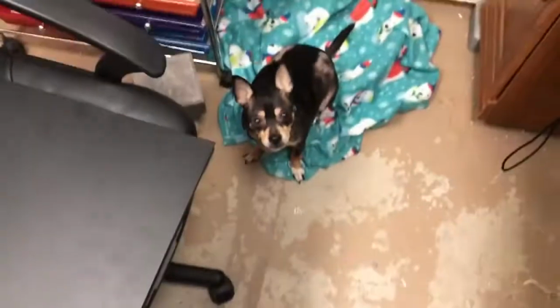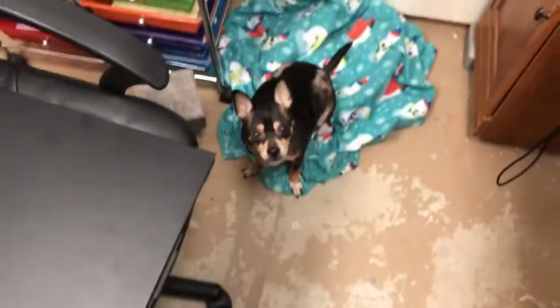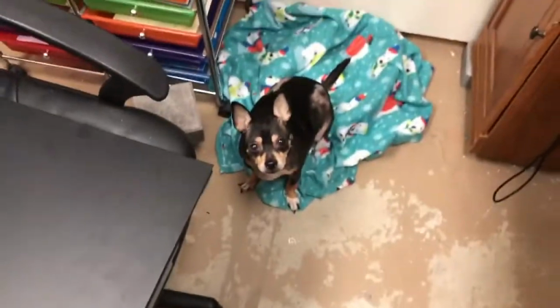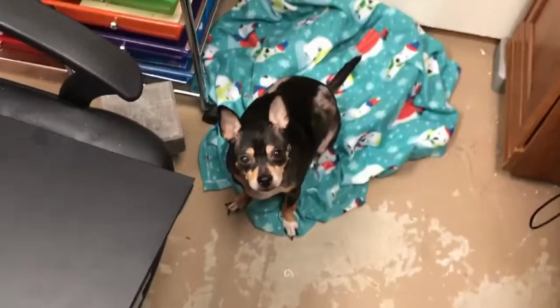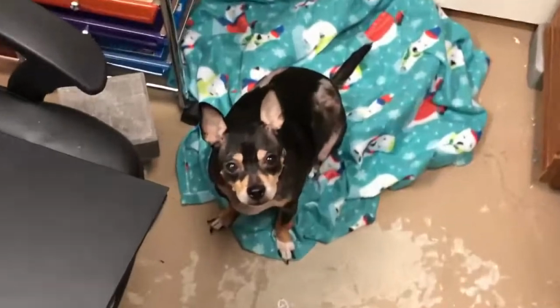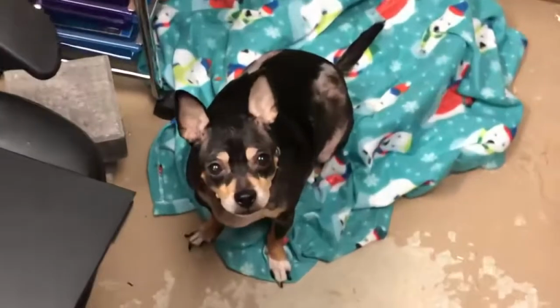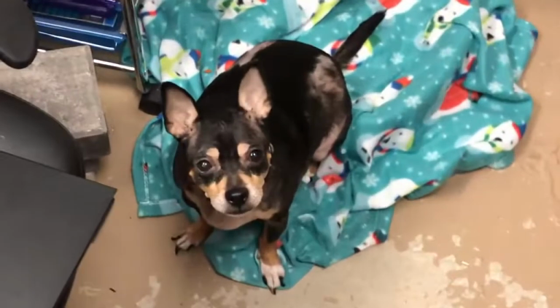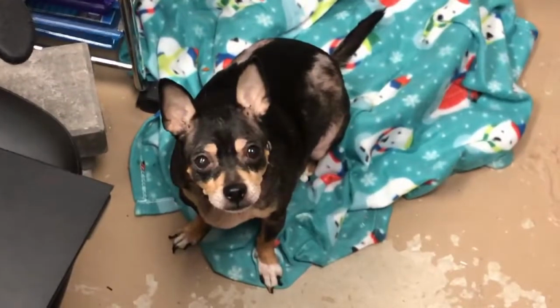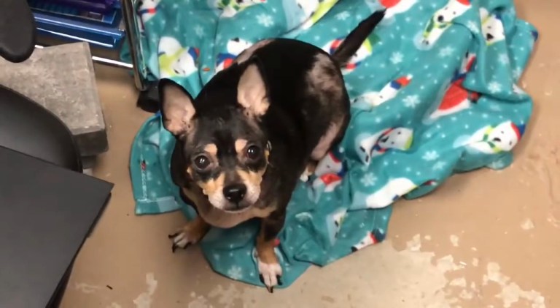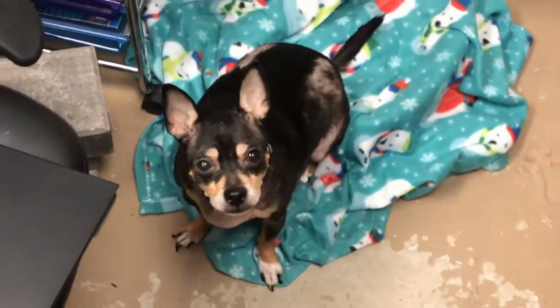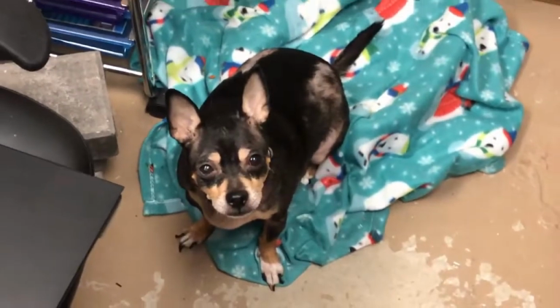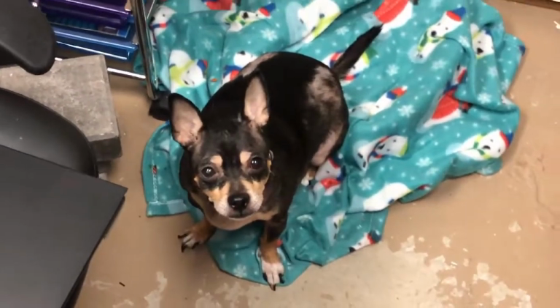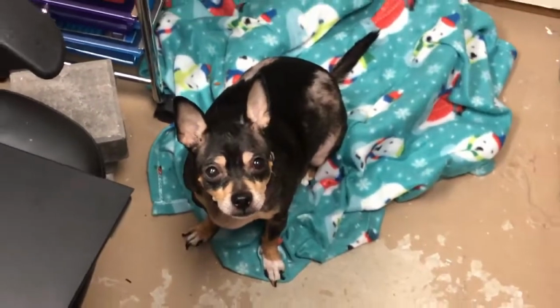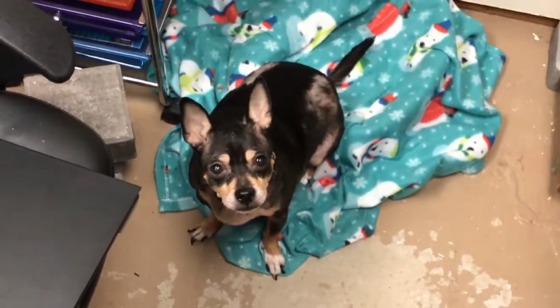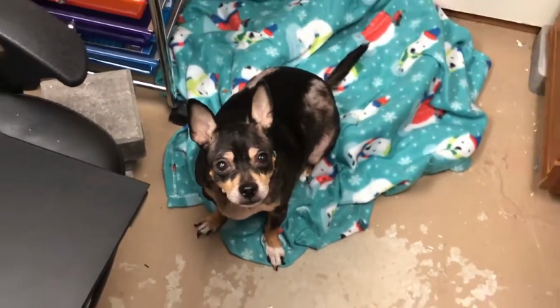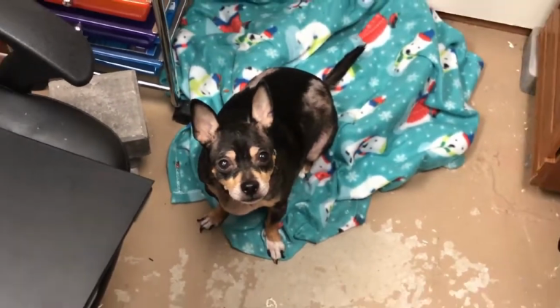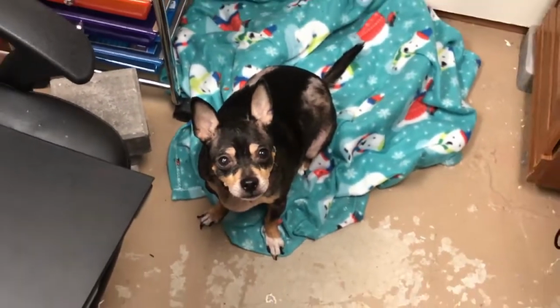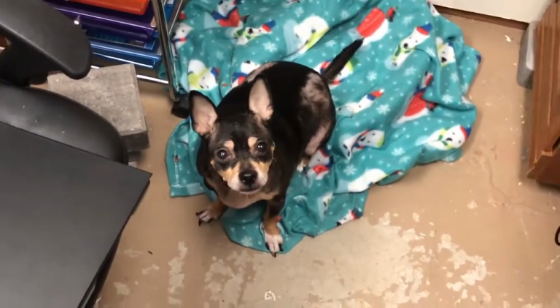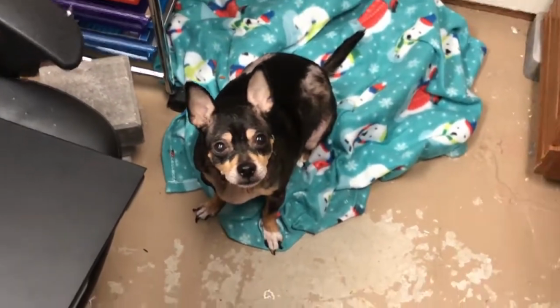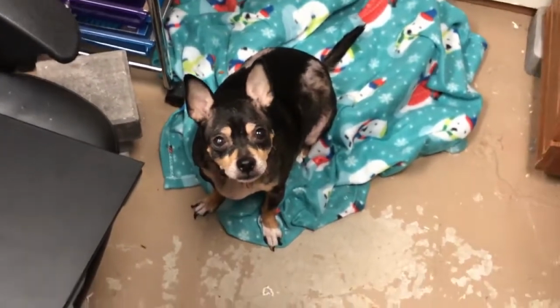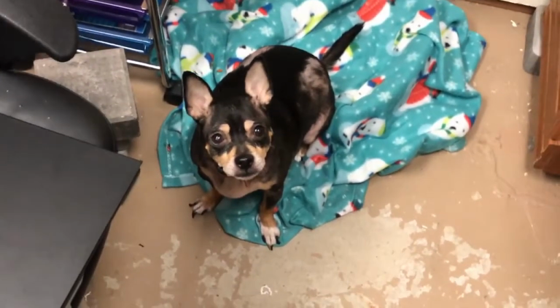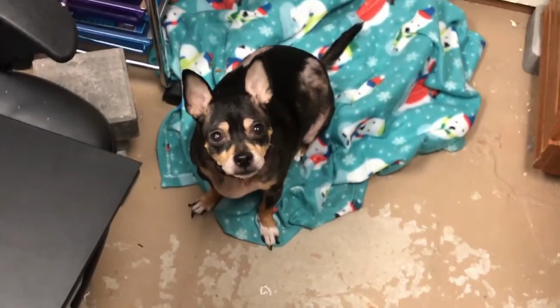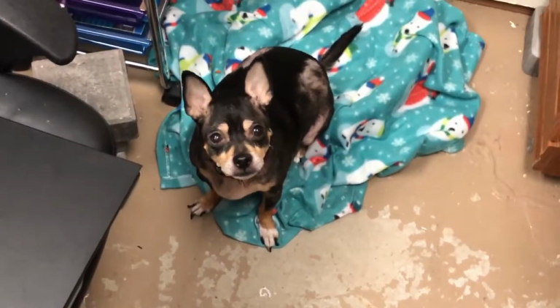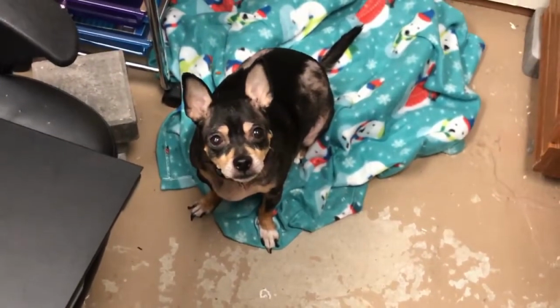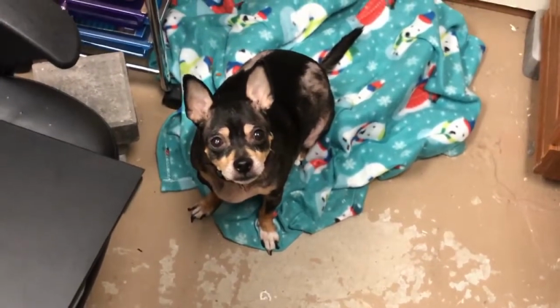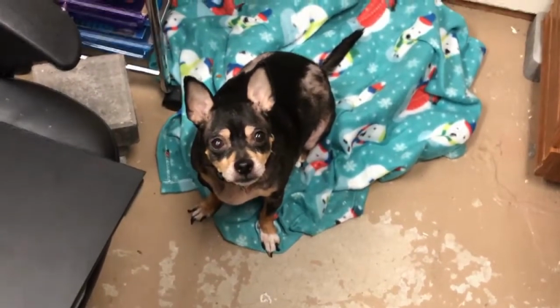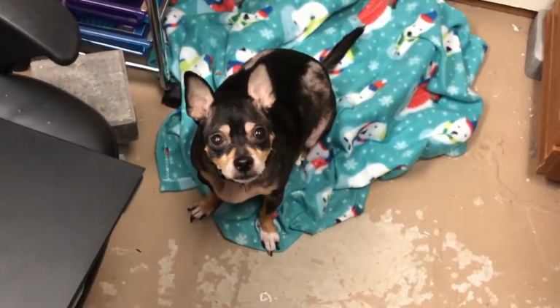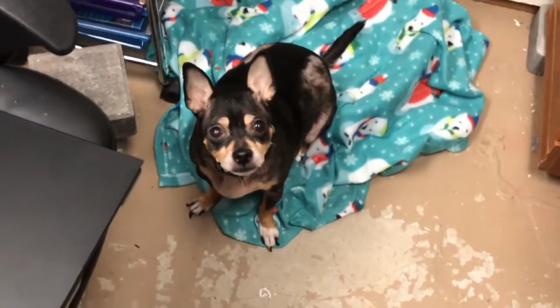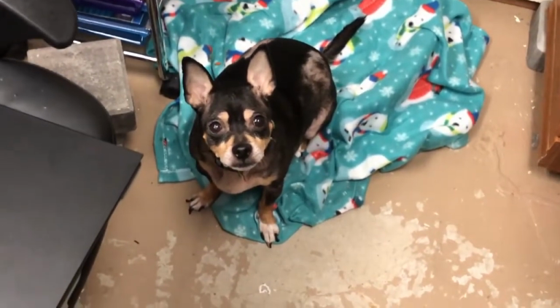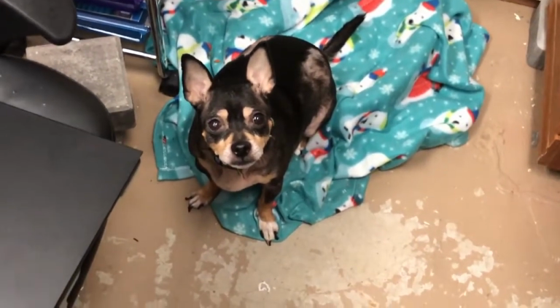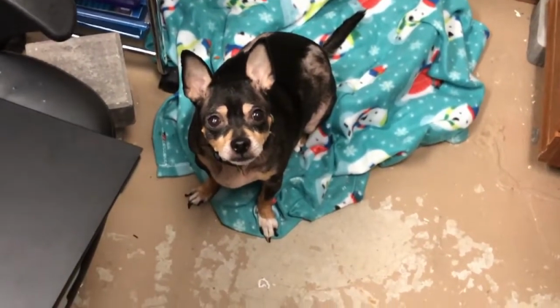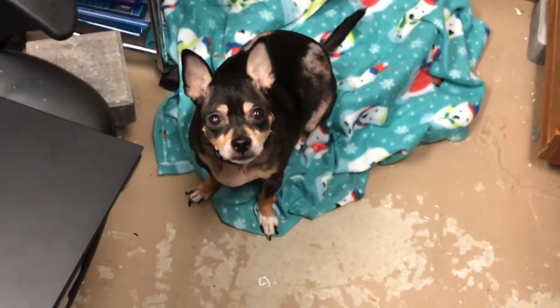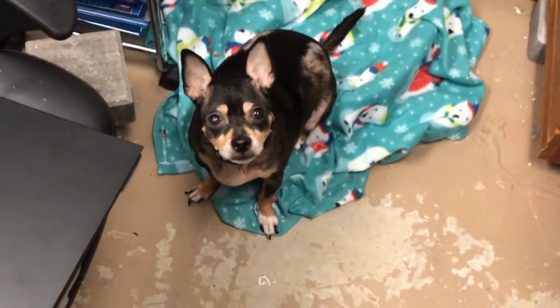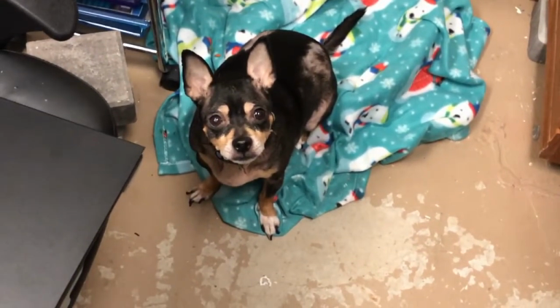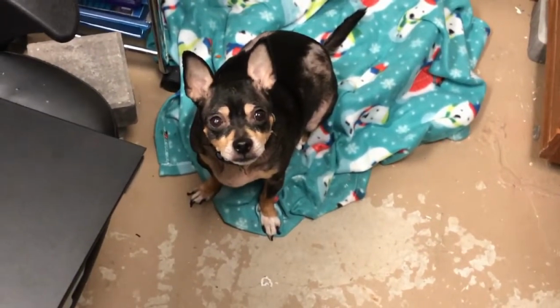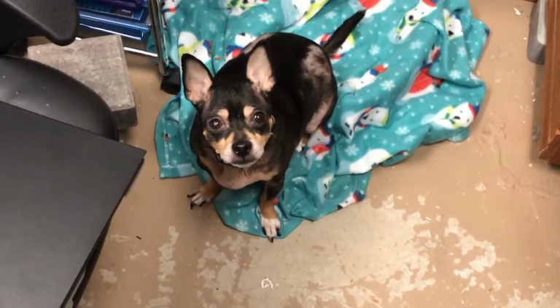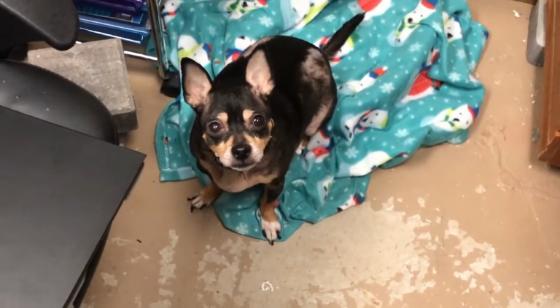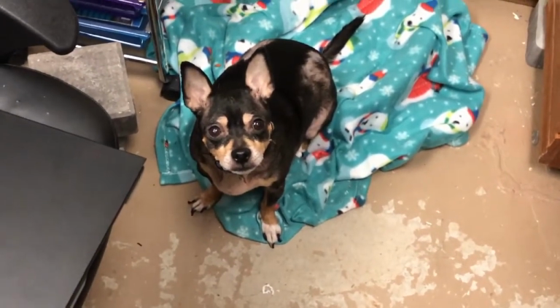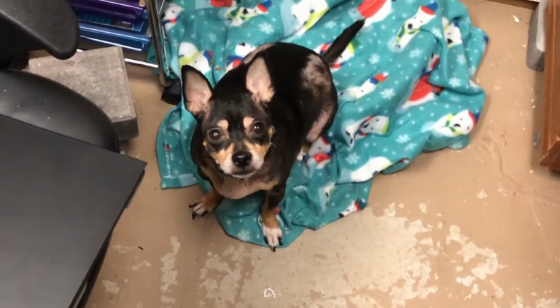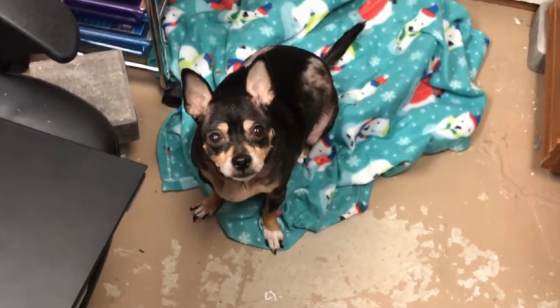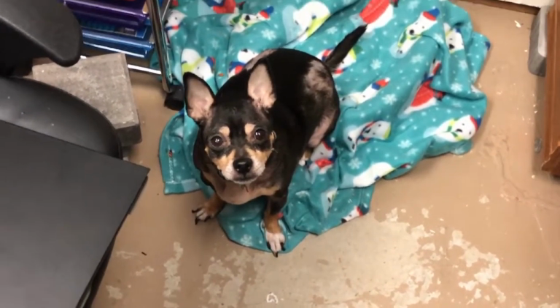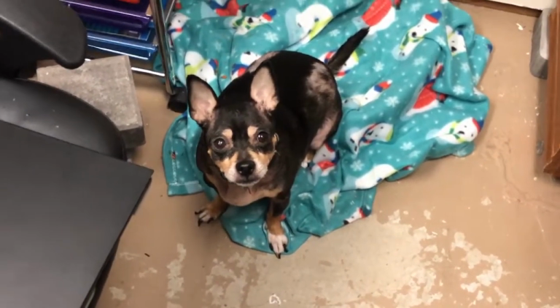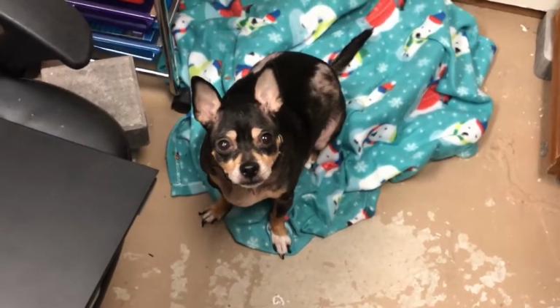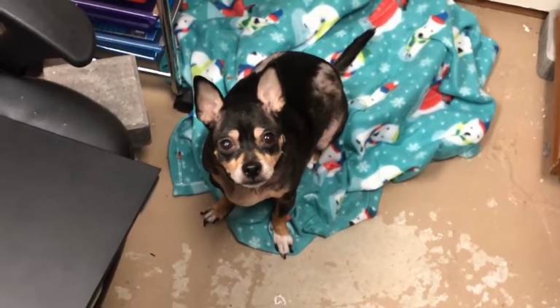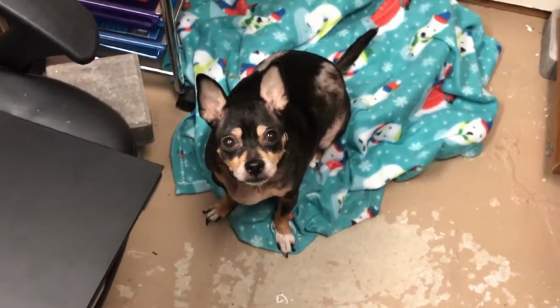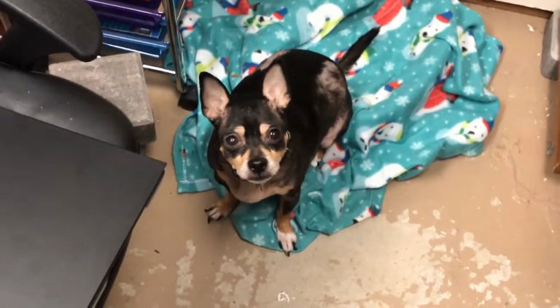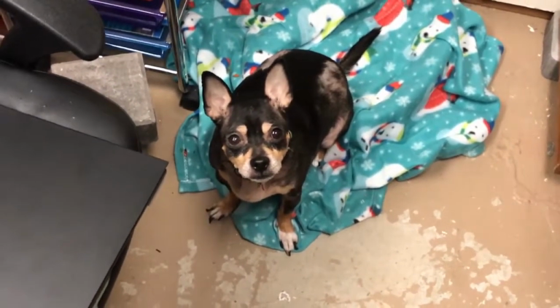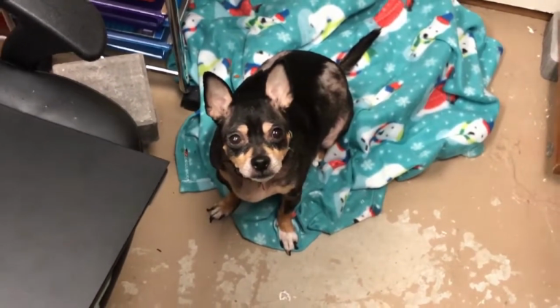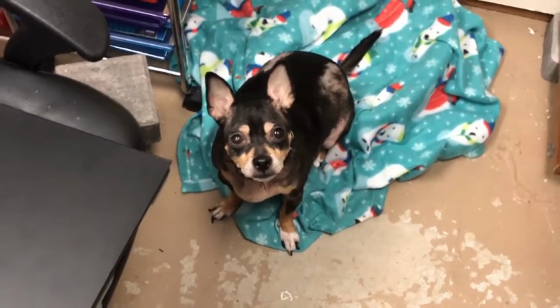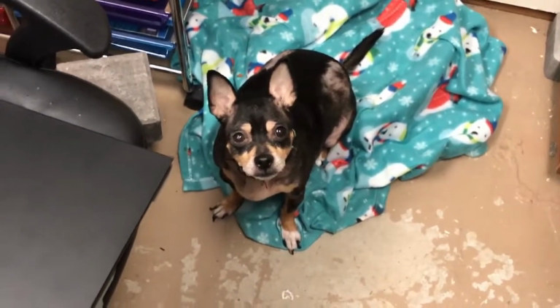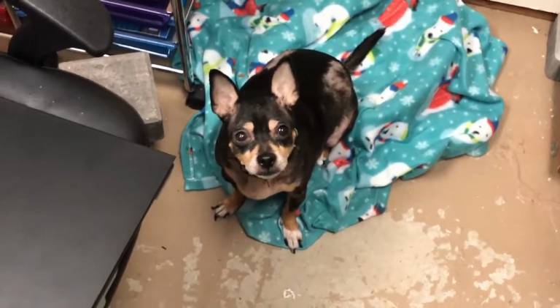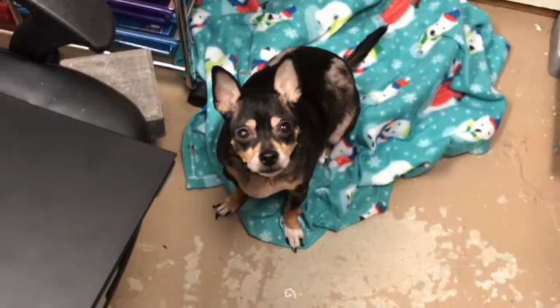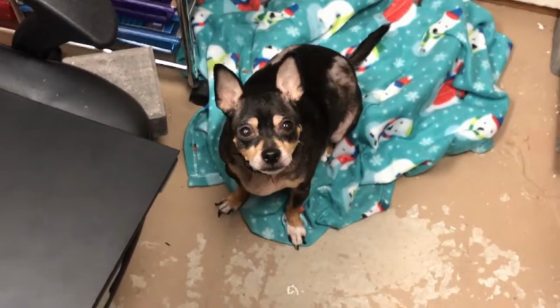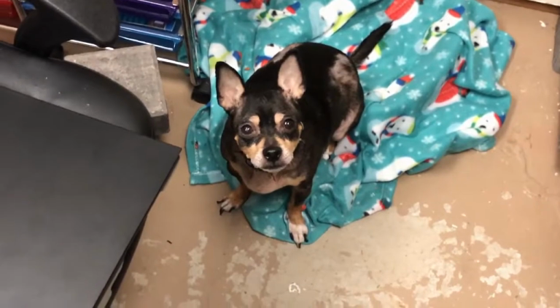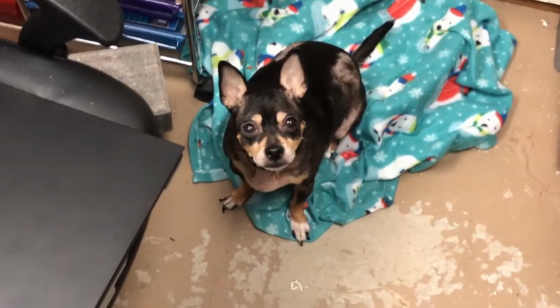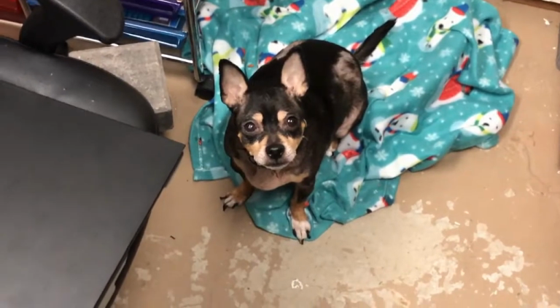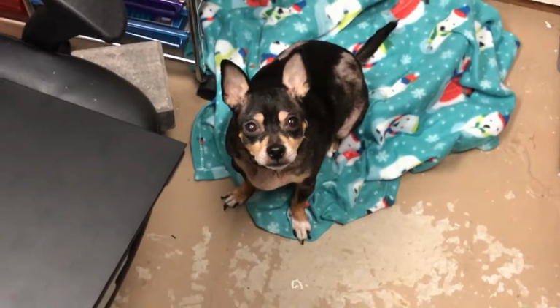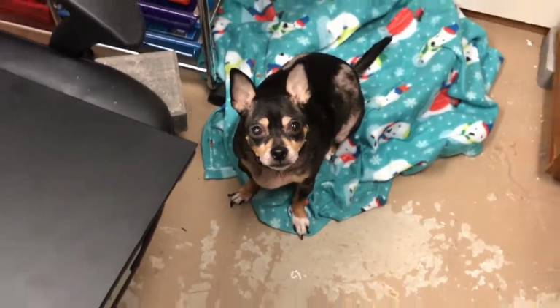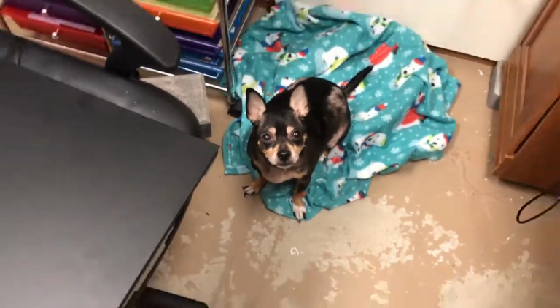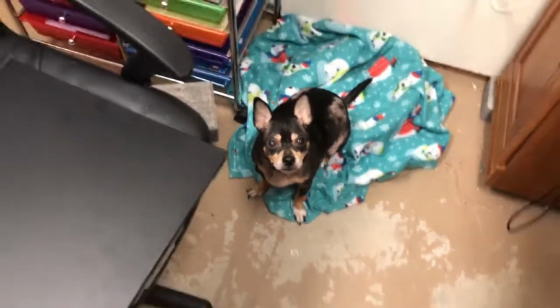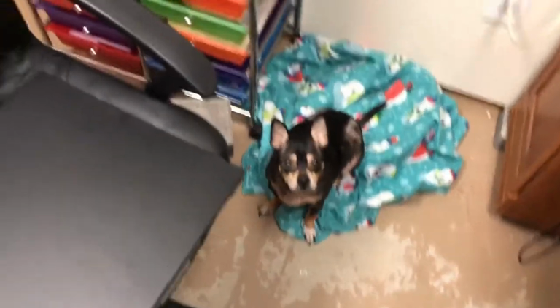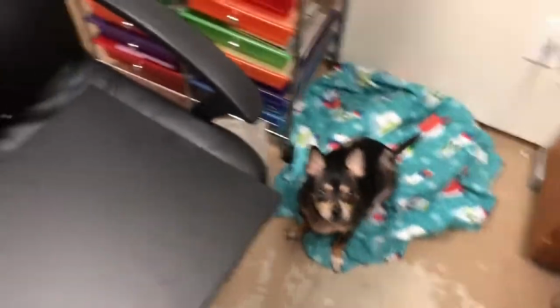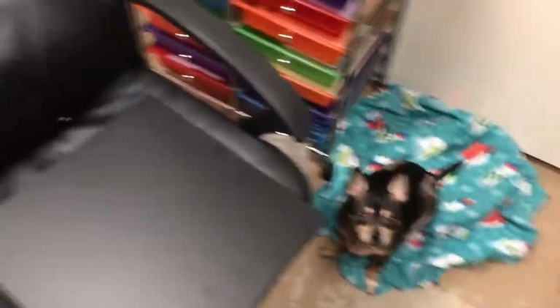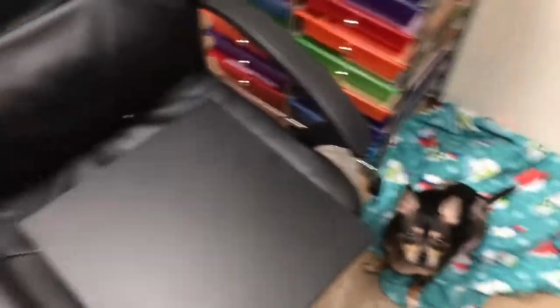Oh, and this is Odie, by the way, if you haven't met him. Hey buddy. She's hanging out here with me.